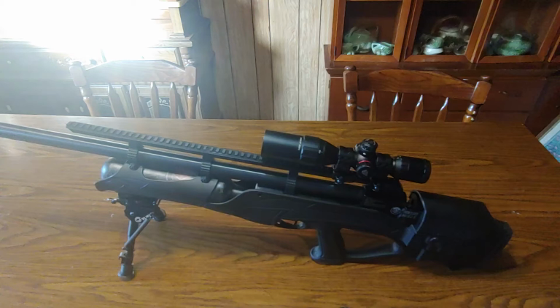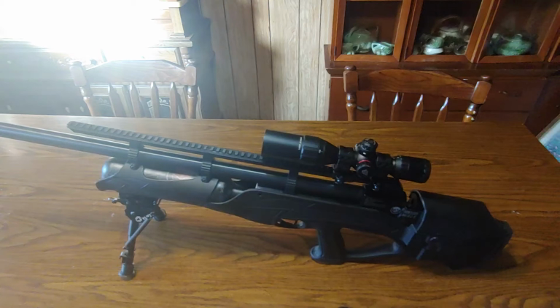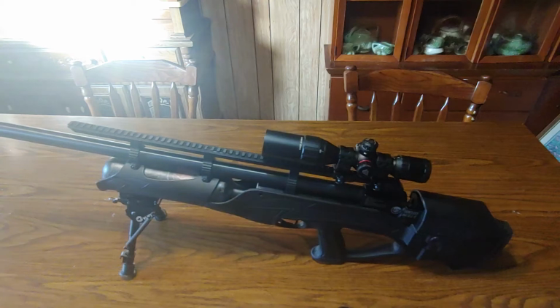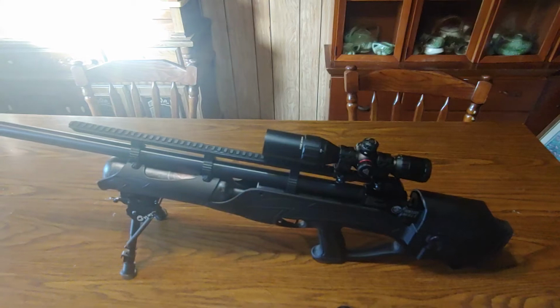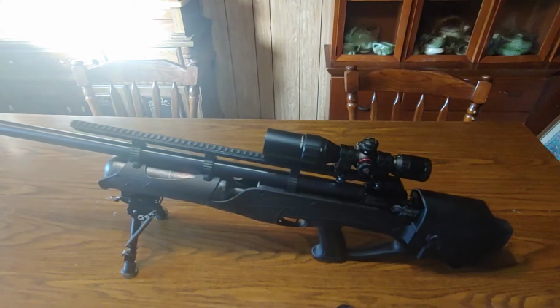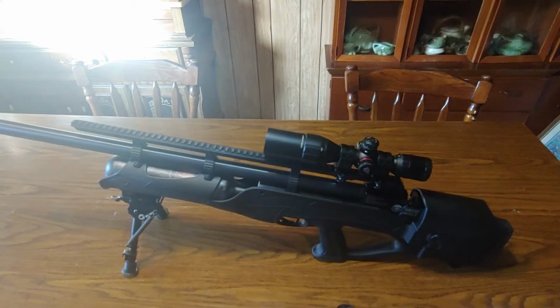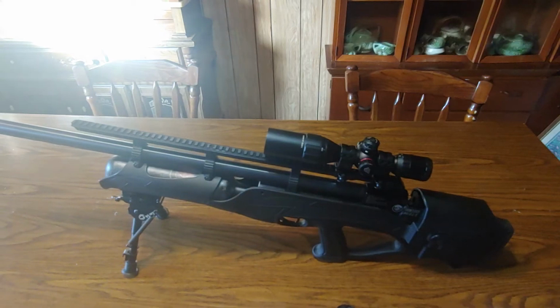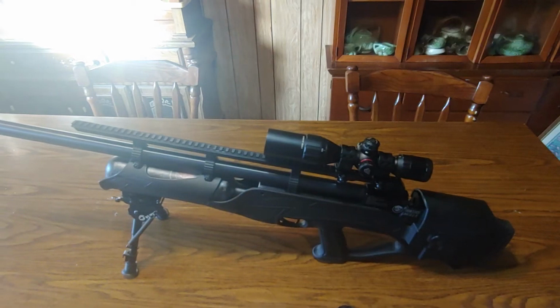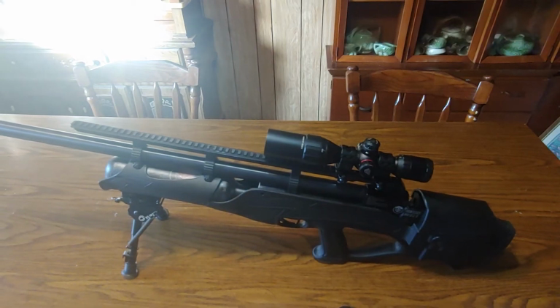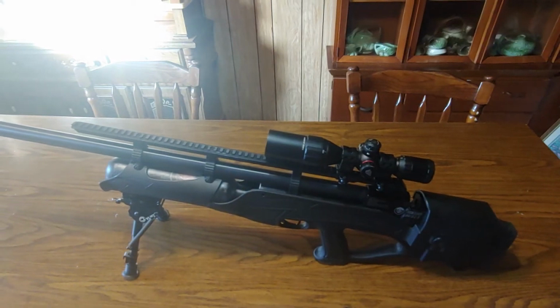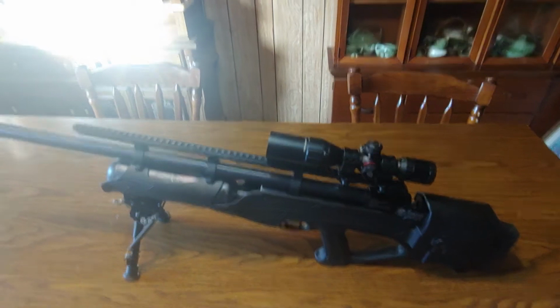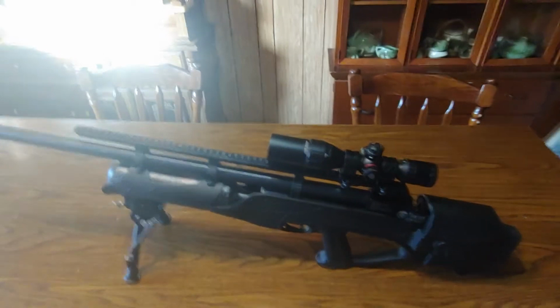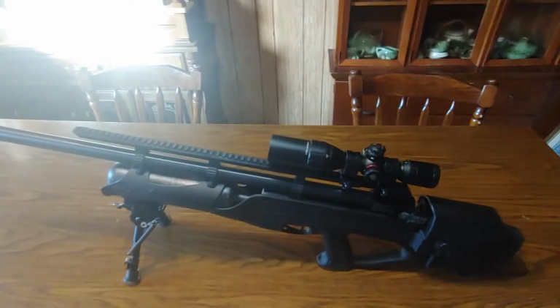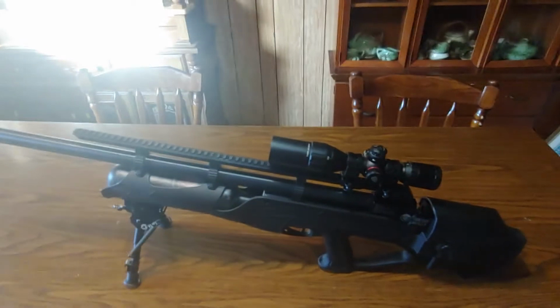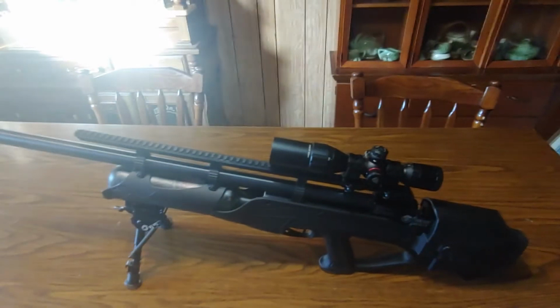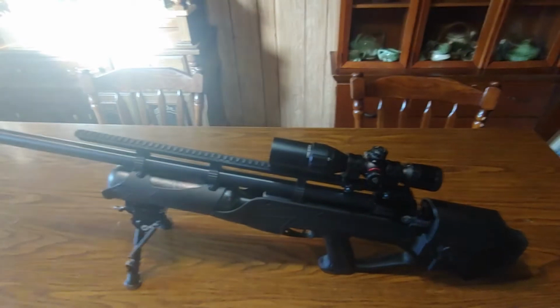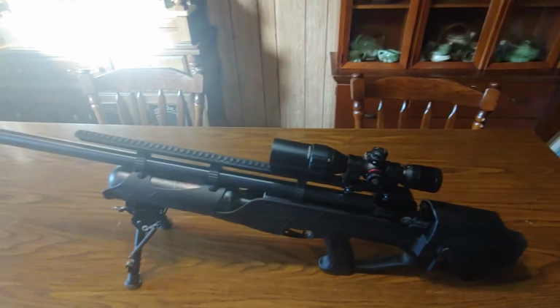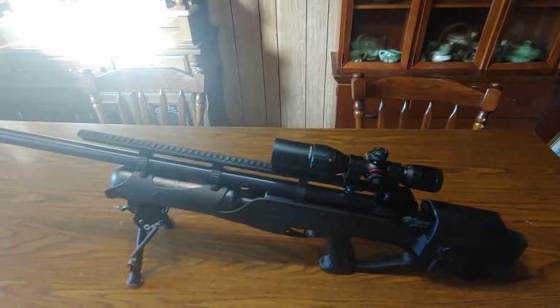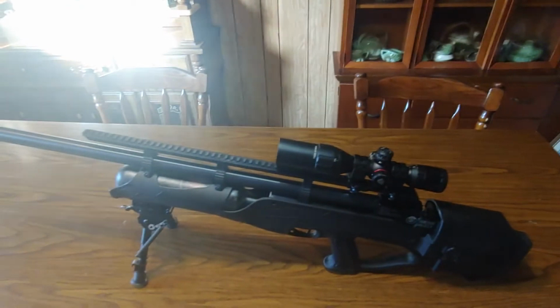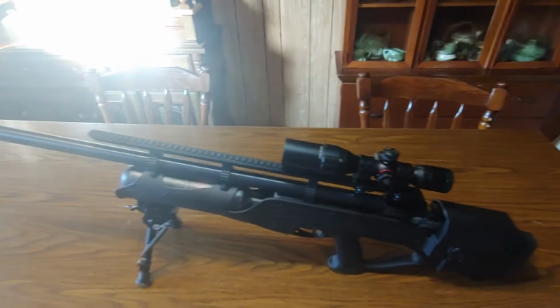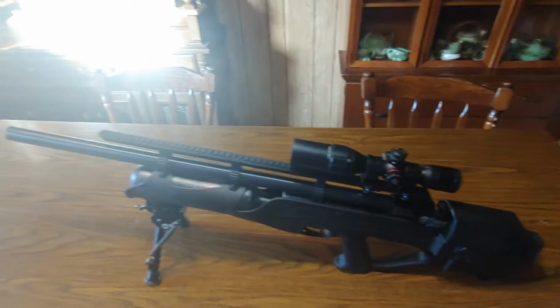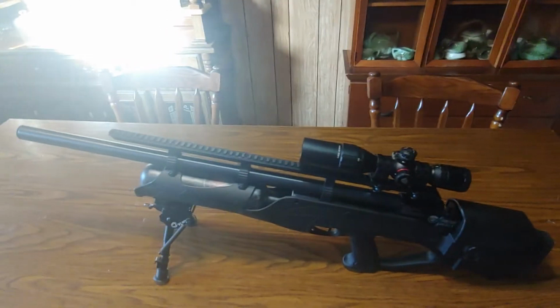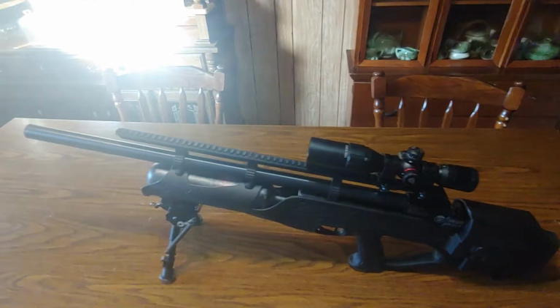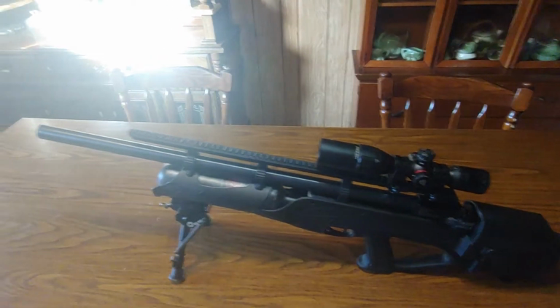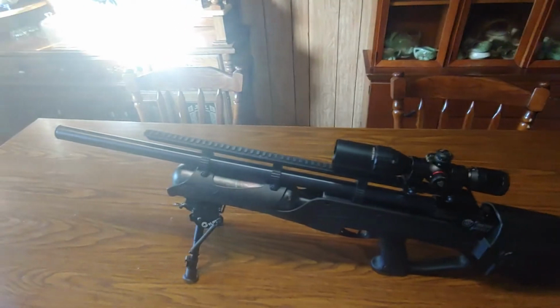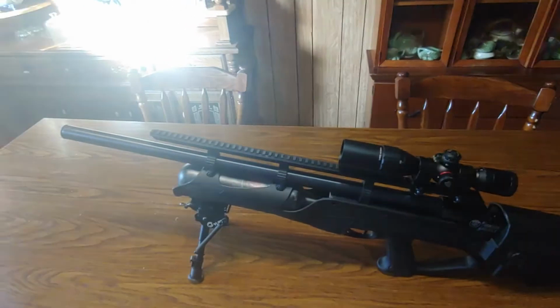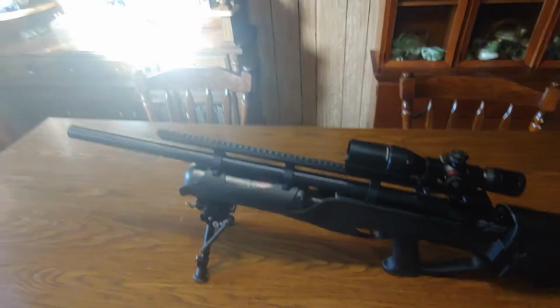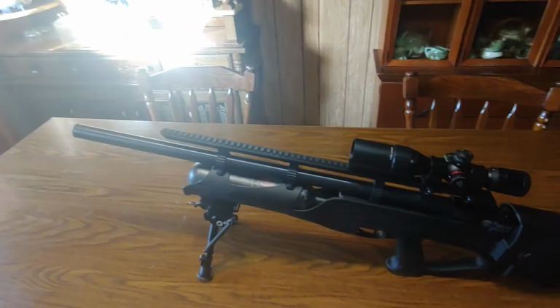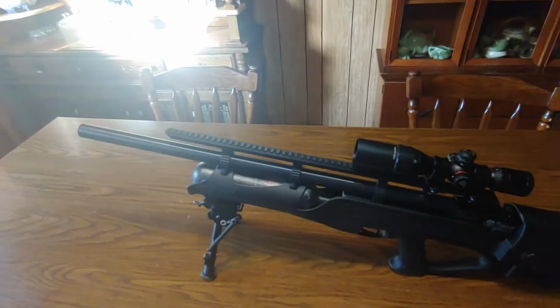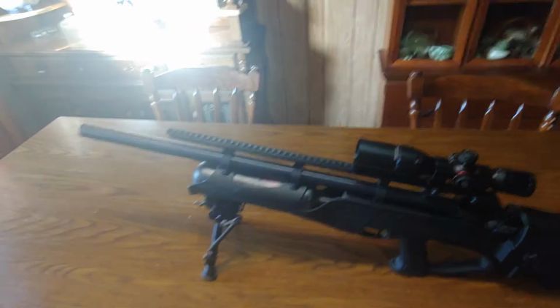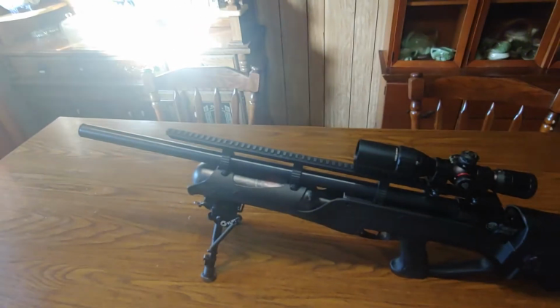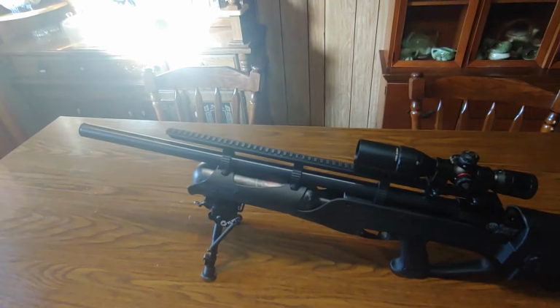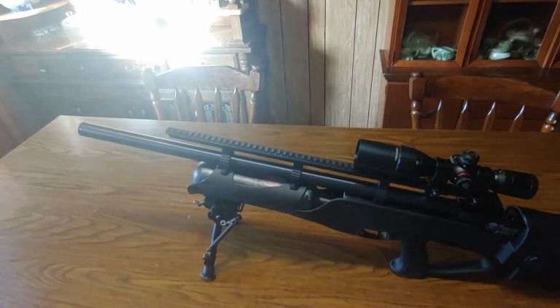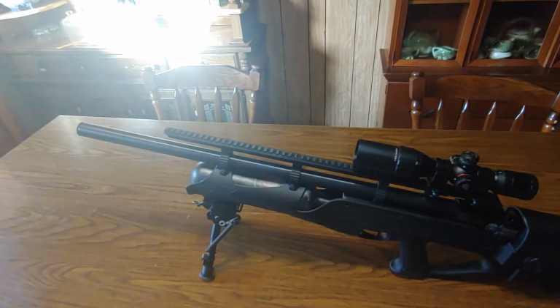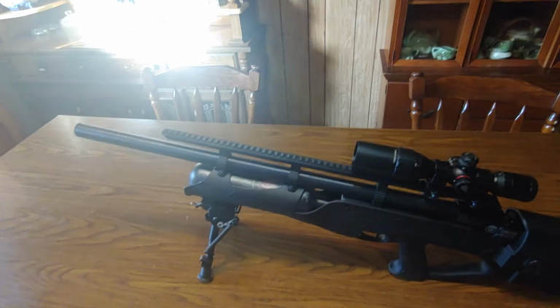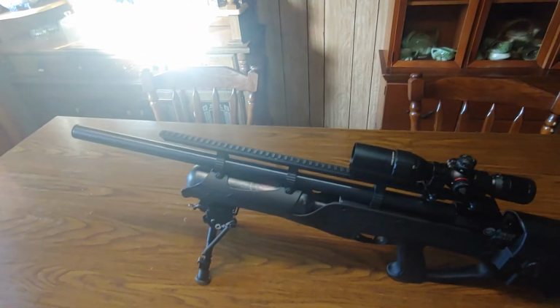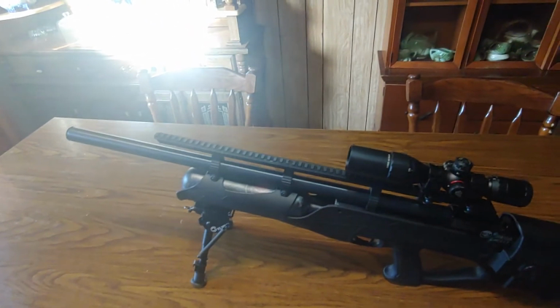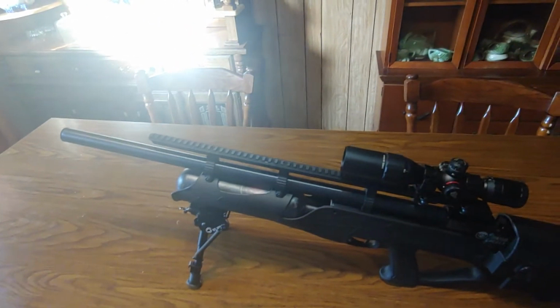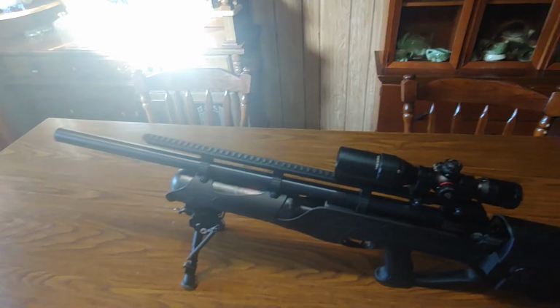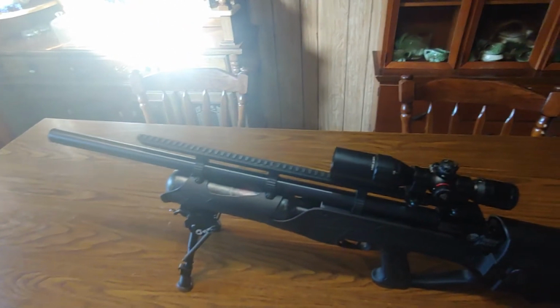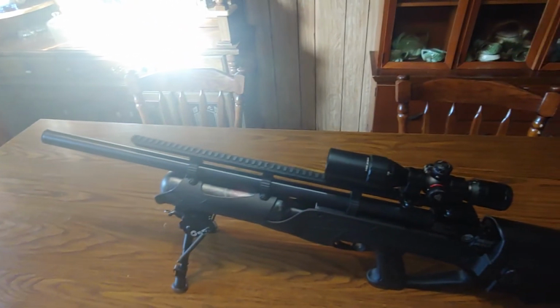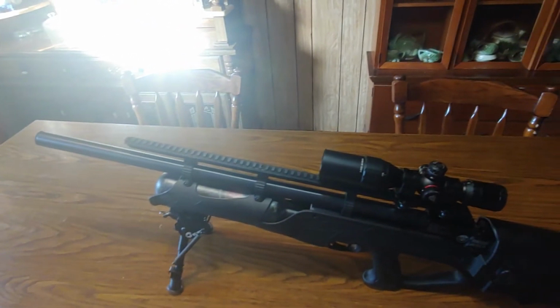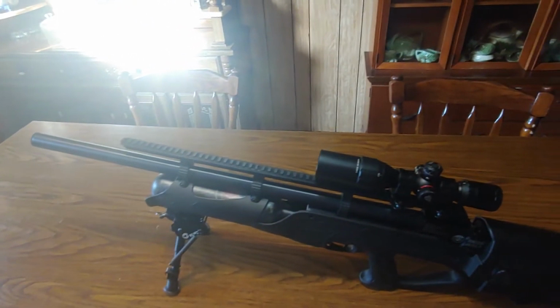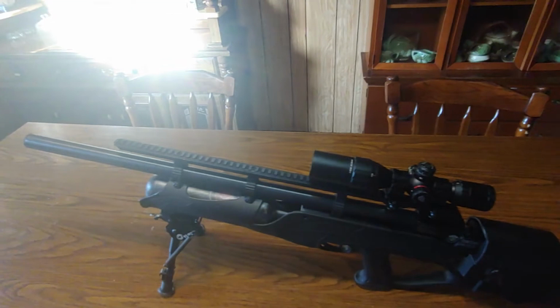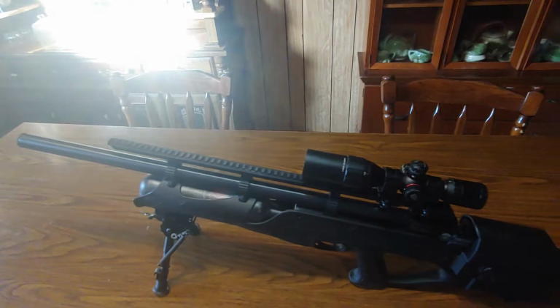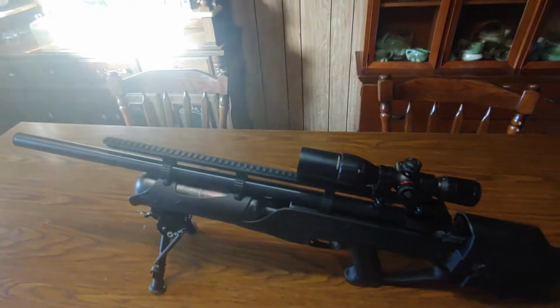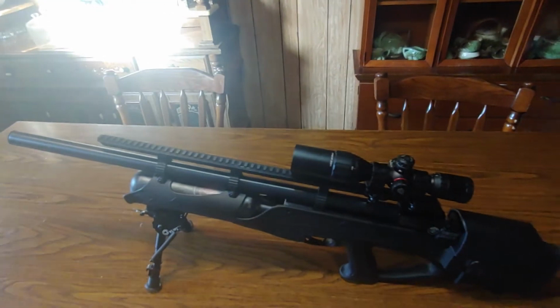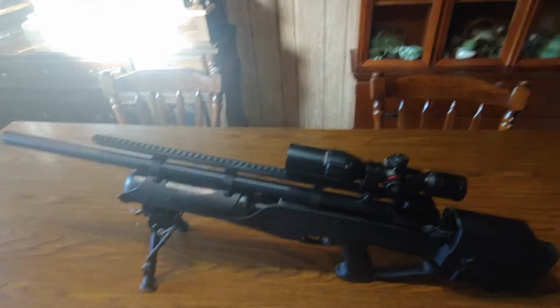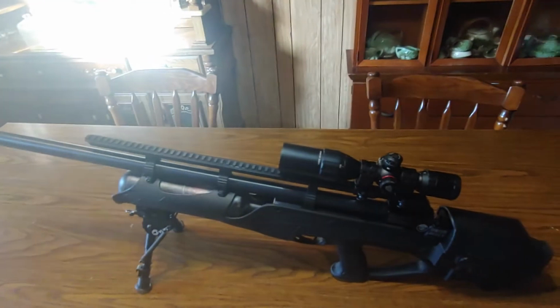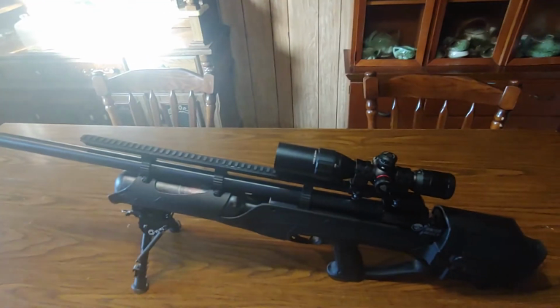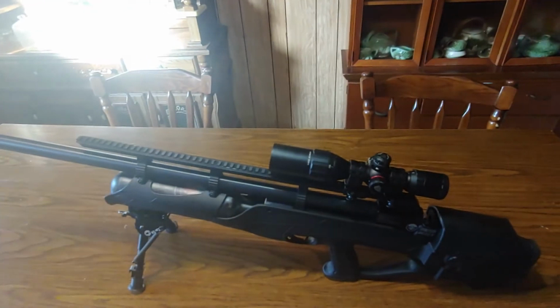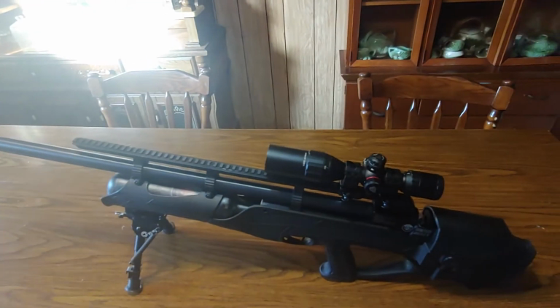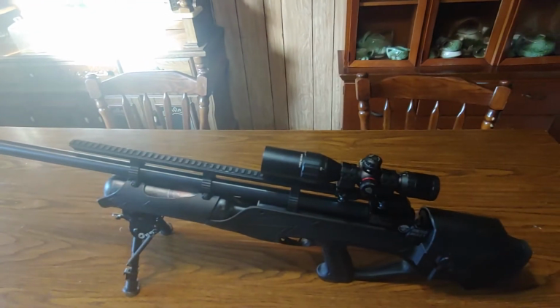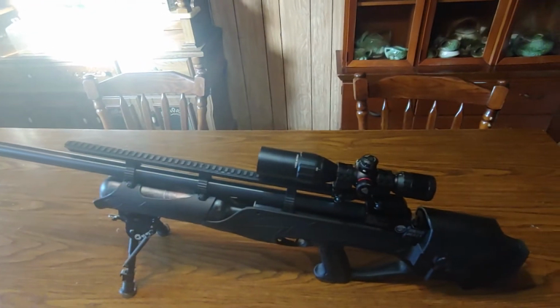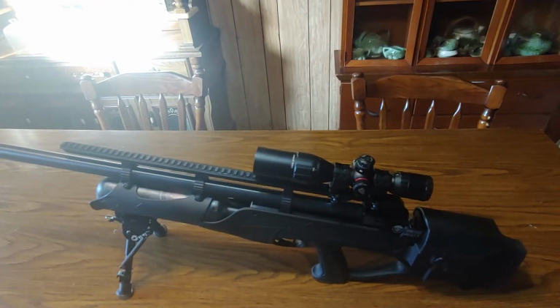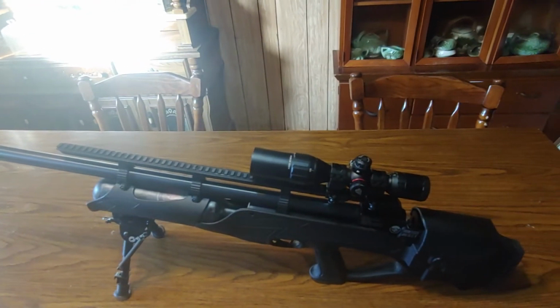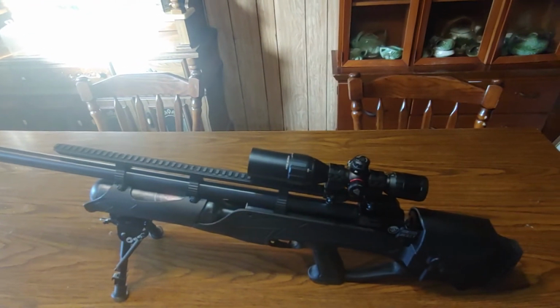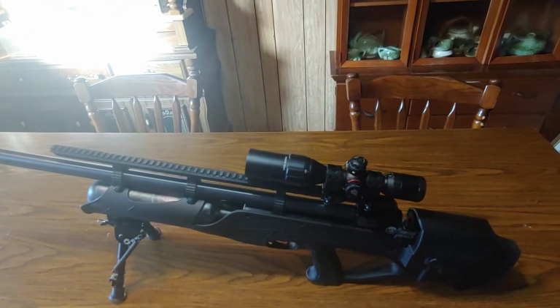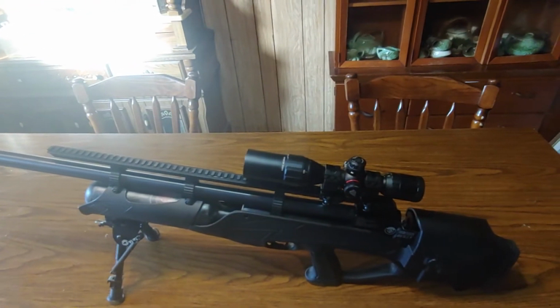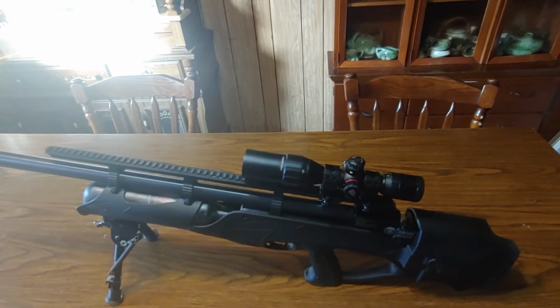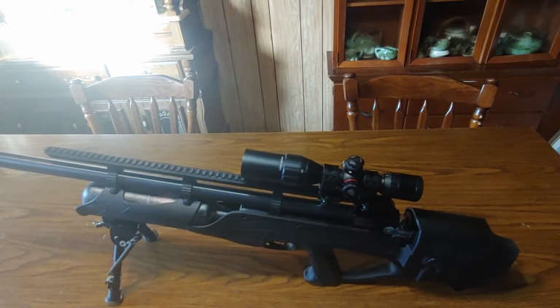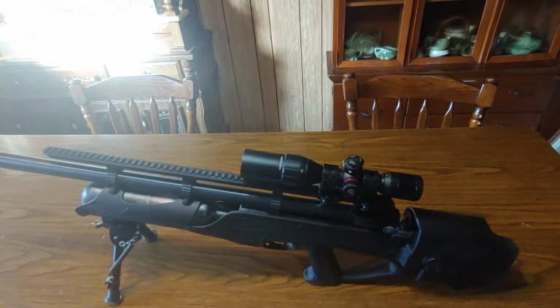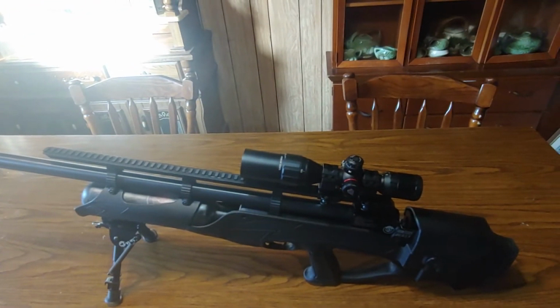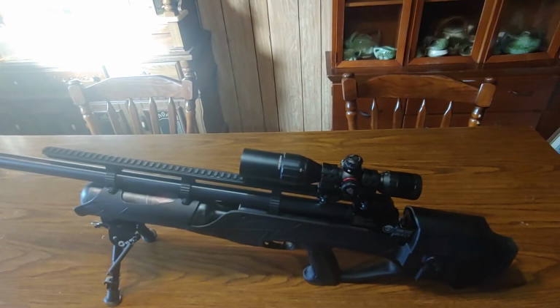Alright guys, I'm going to go over a new rifle I got today. This is a Hatsan Hercules Bullpup PCP rifle.